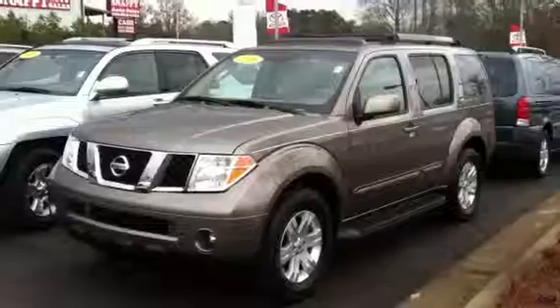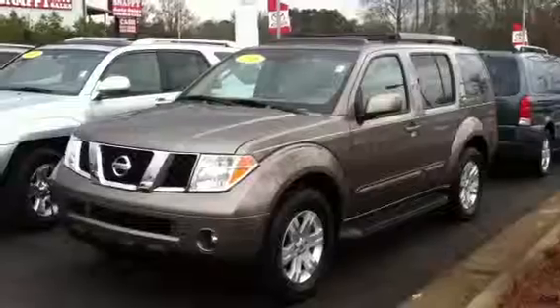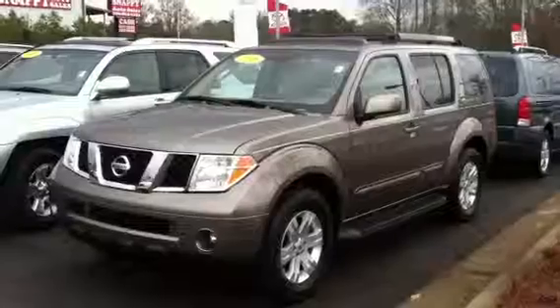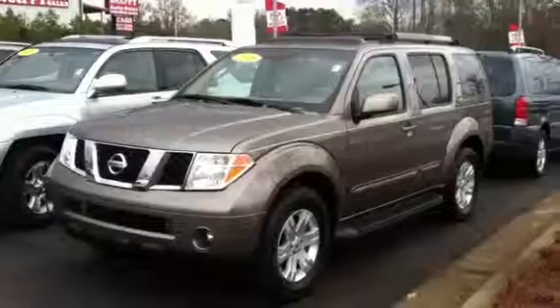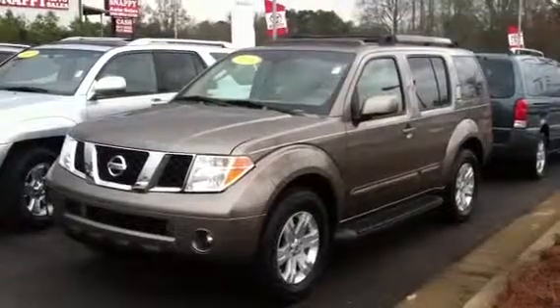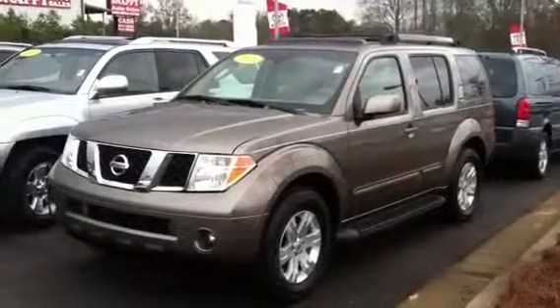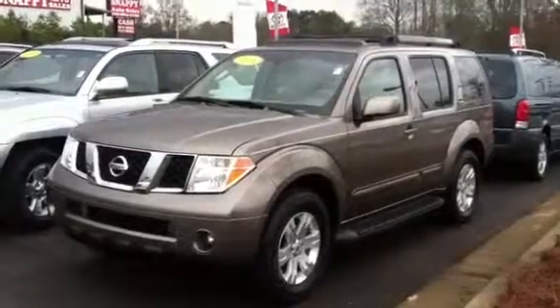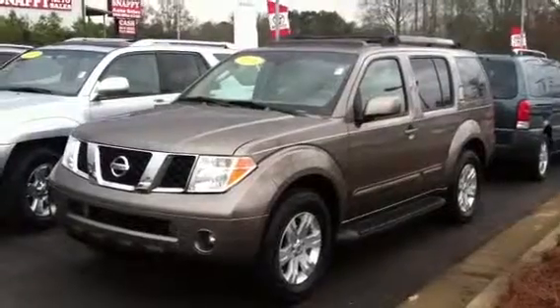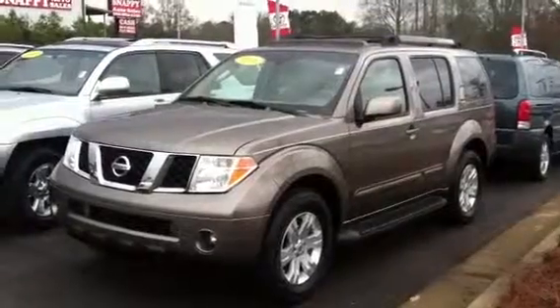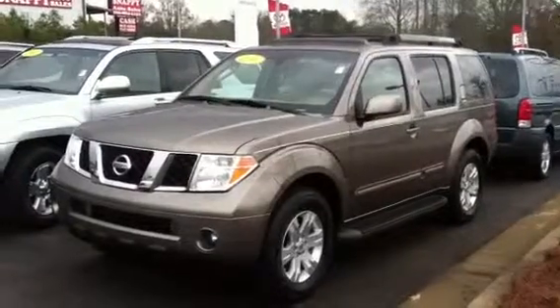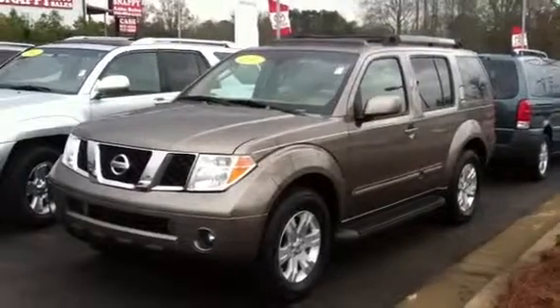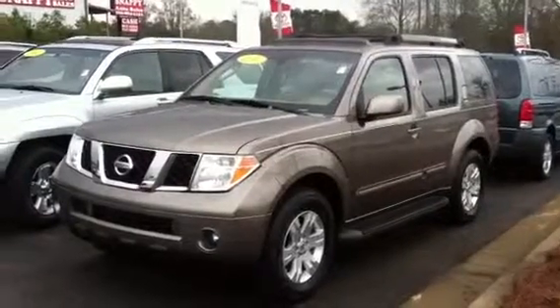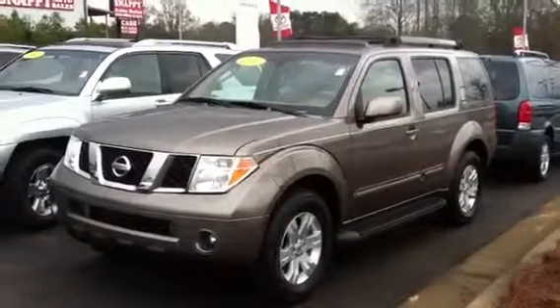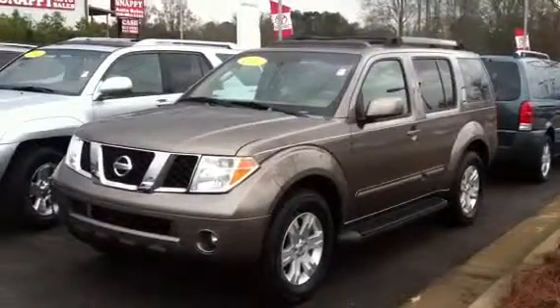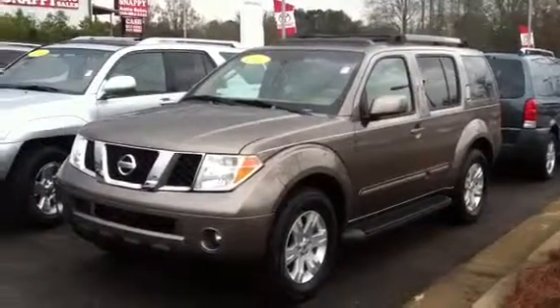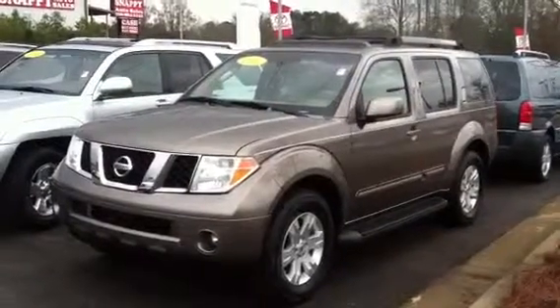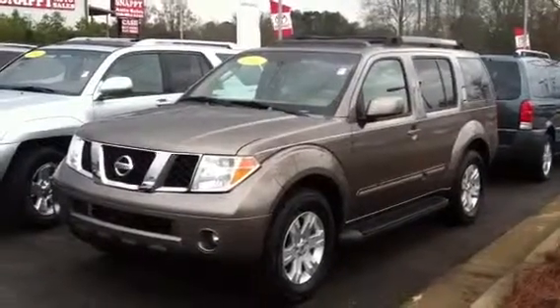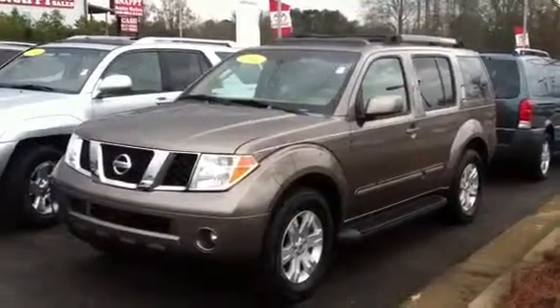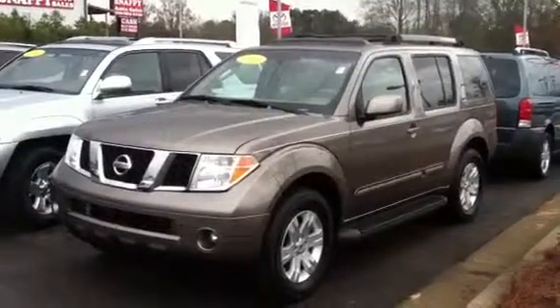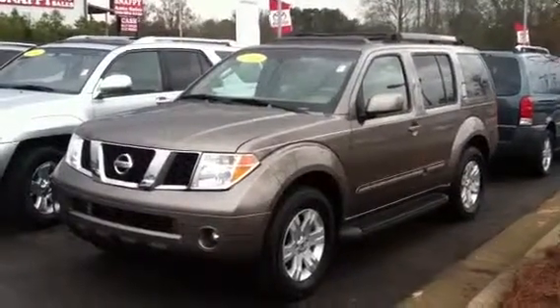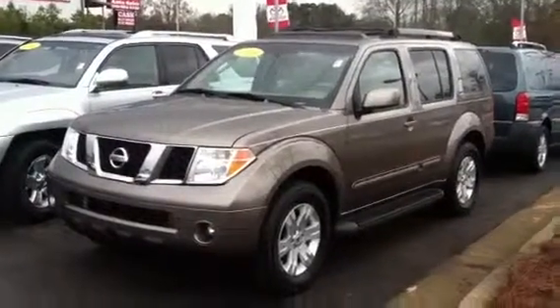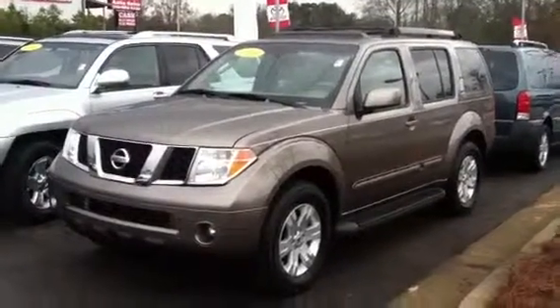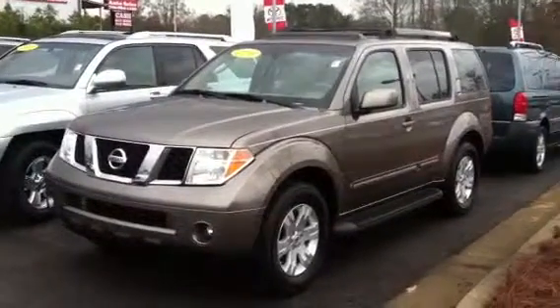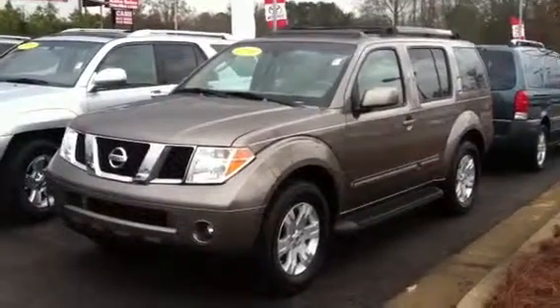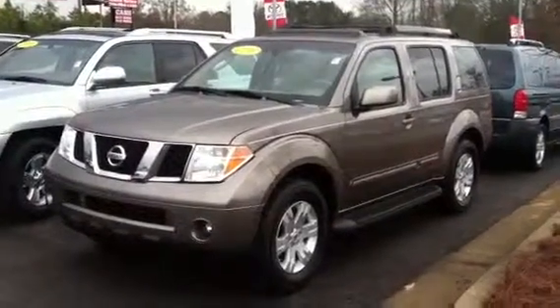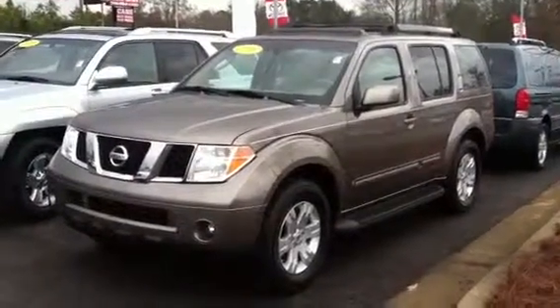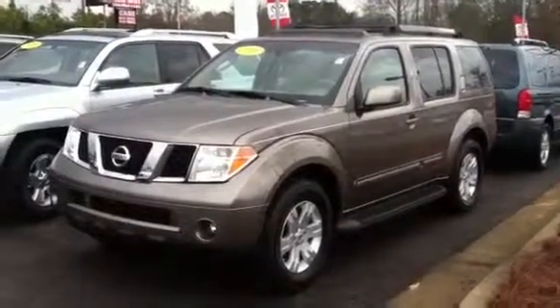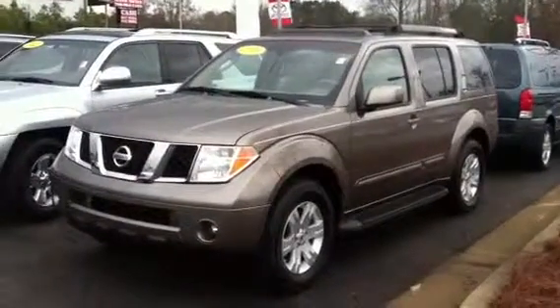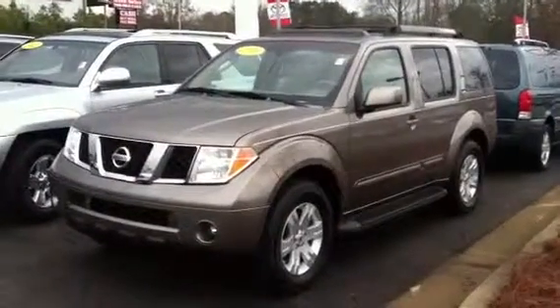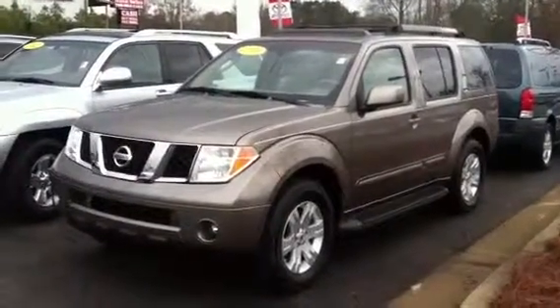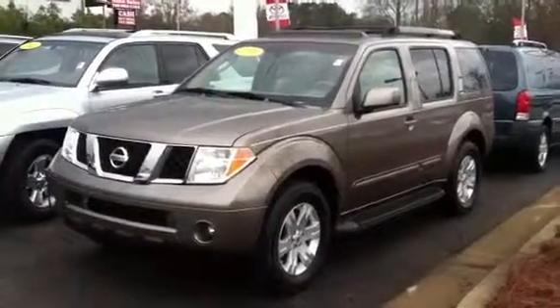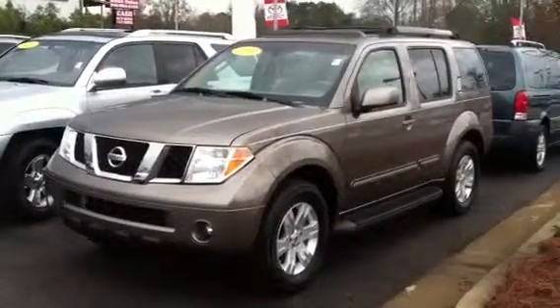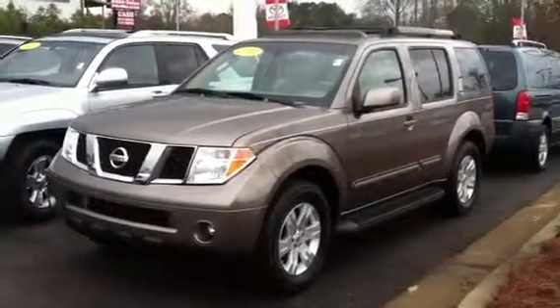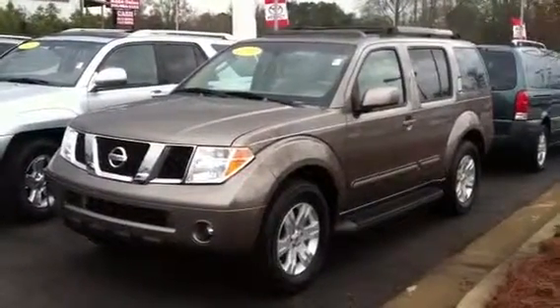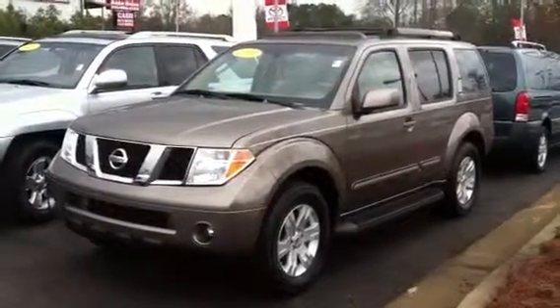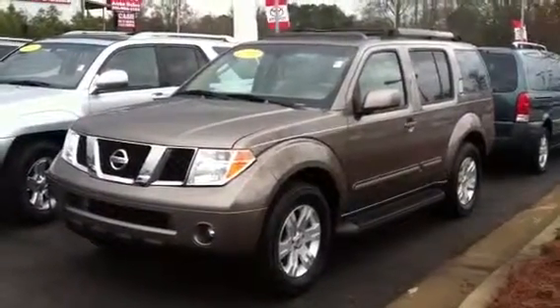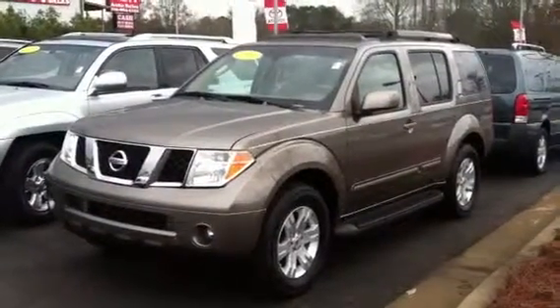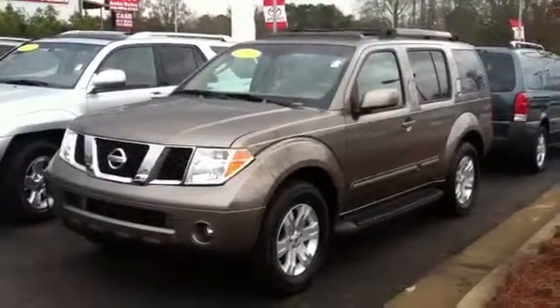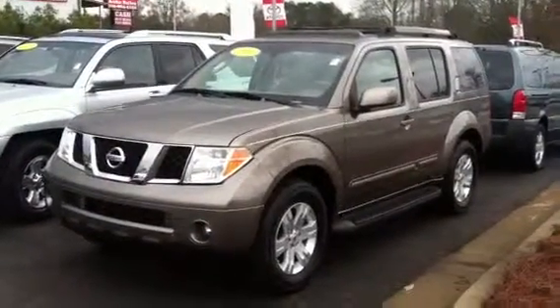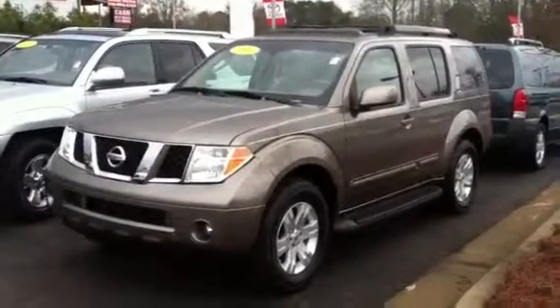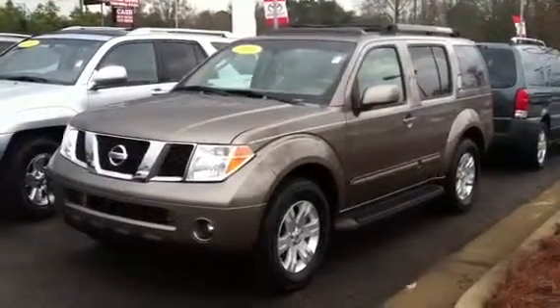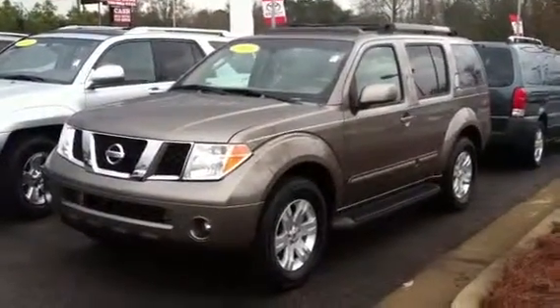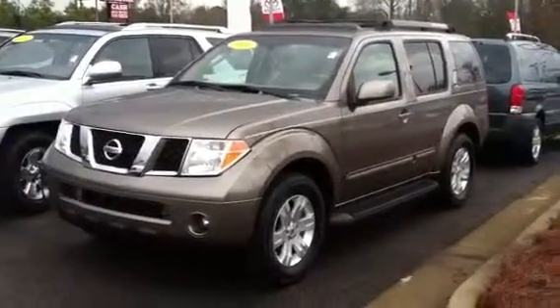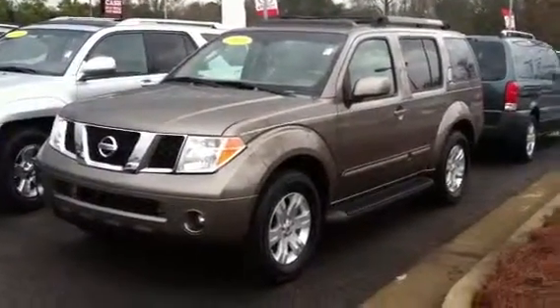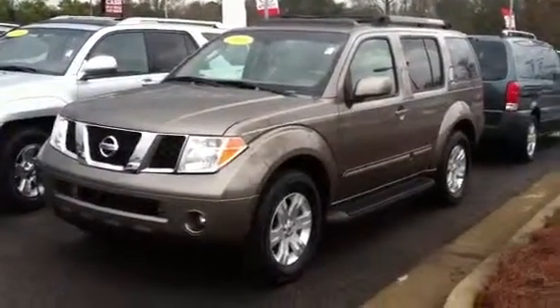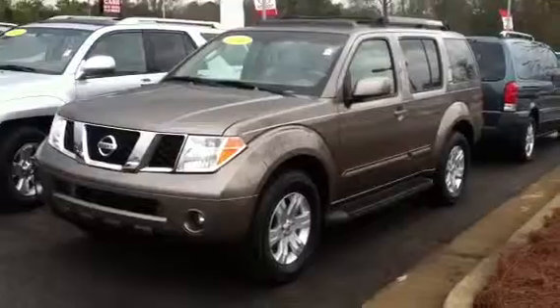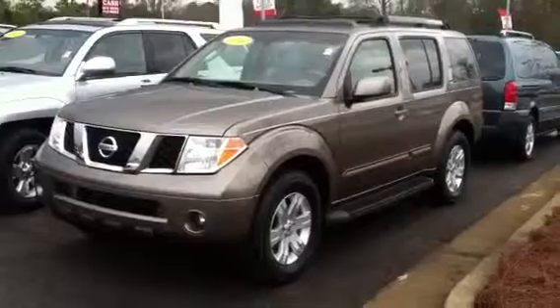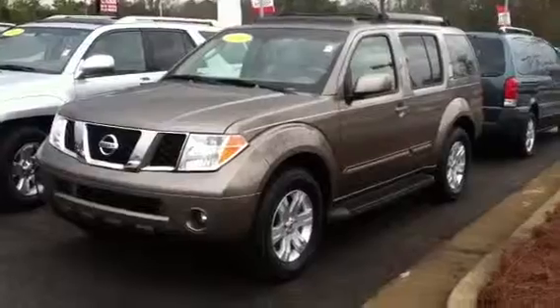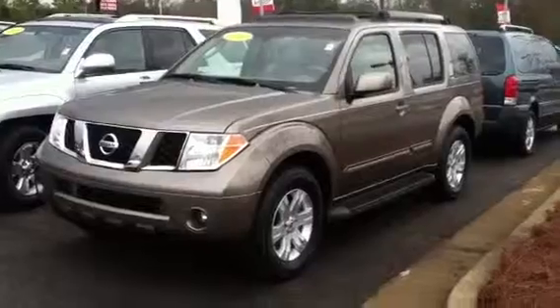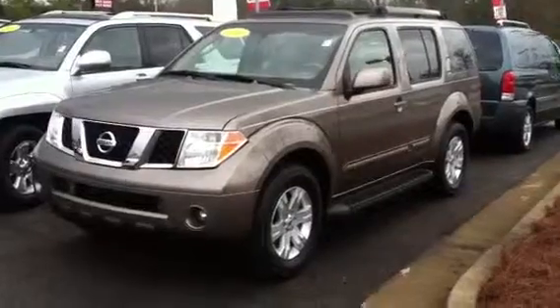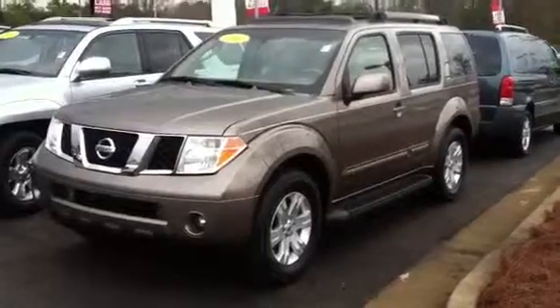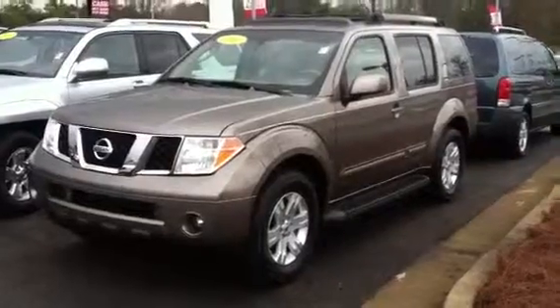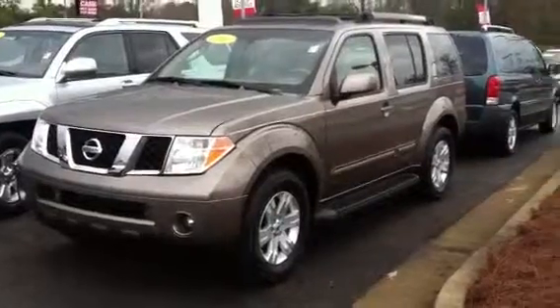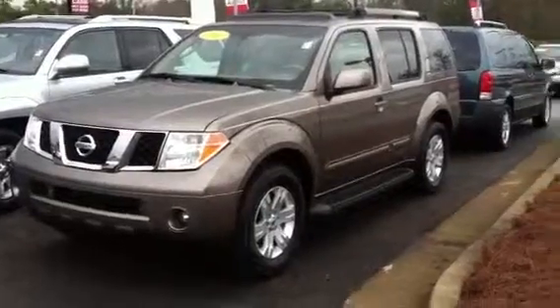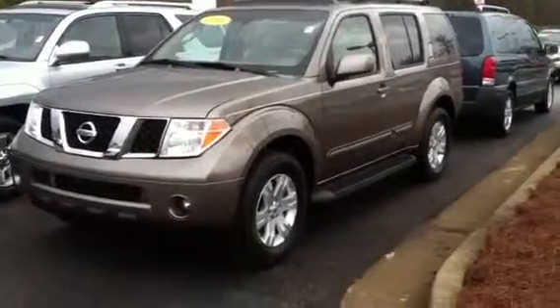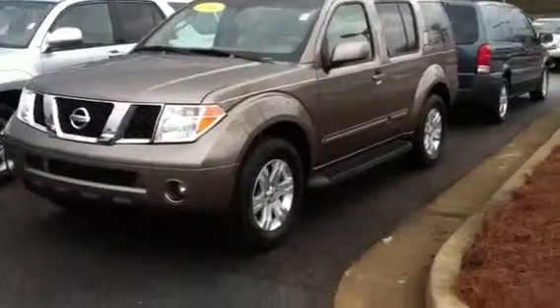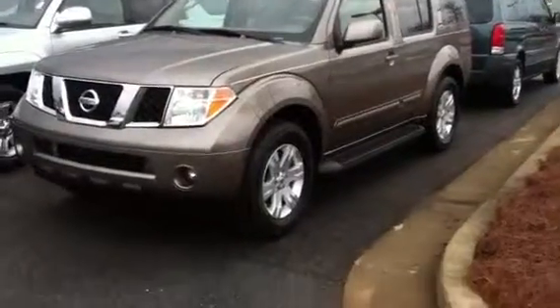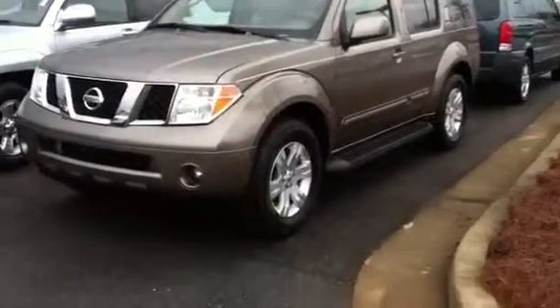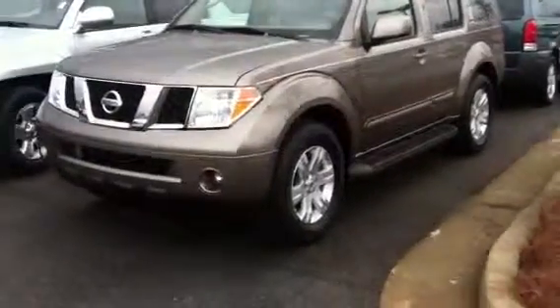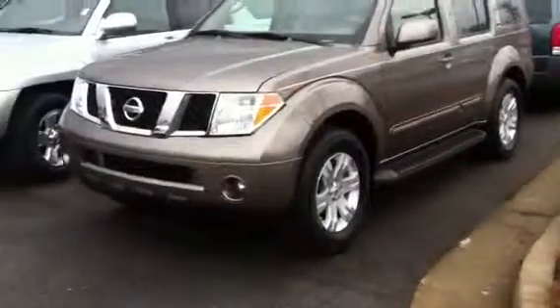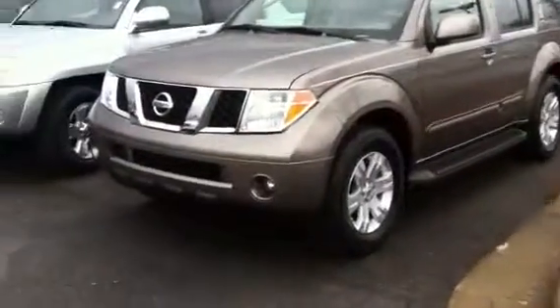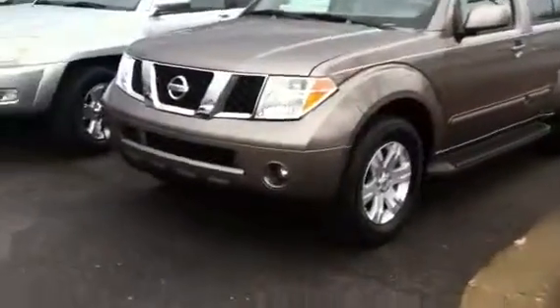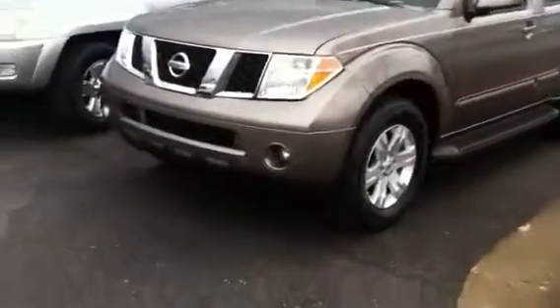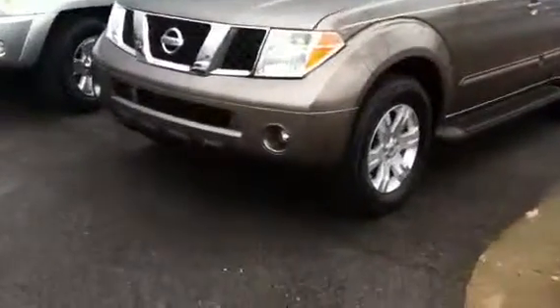Hey Kevin, this is an 06 Nissan Pathfinder. It's in super great shape. Let me show you around this vehicle.